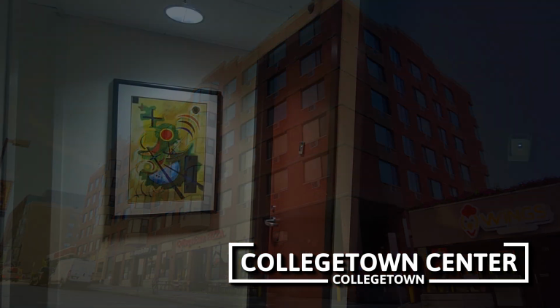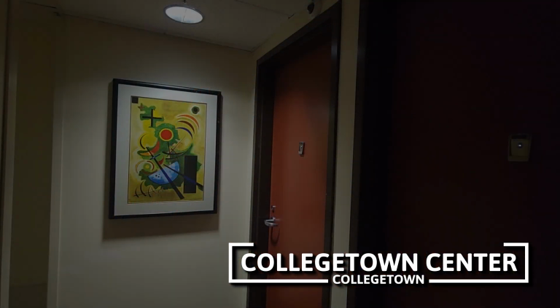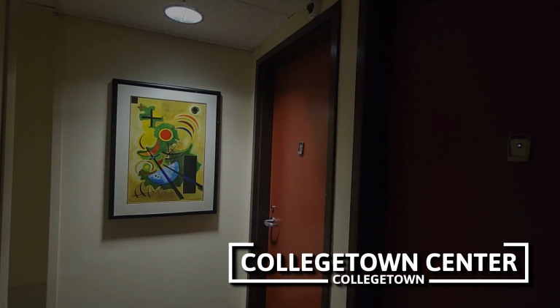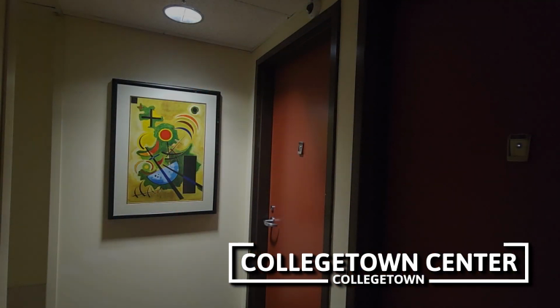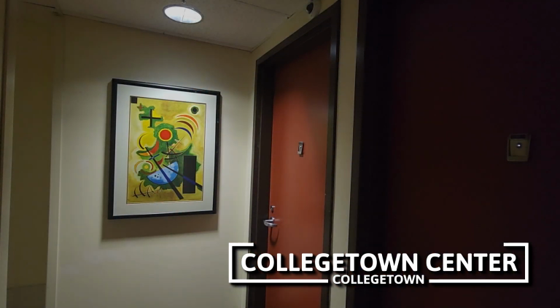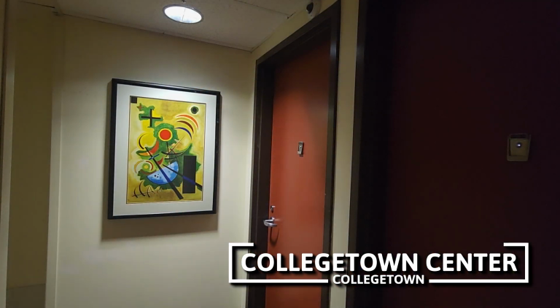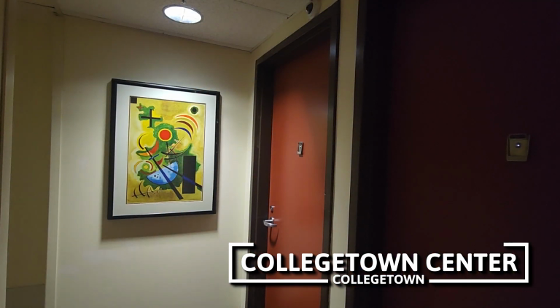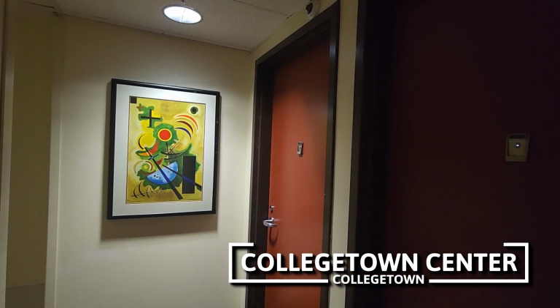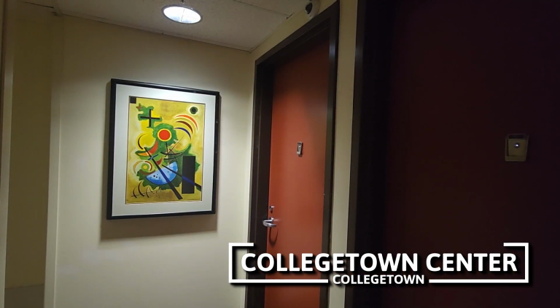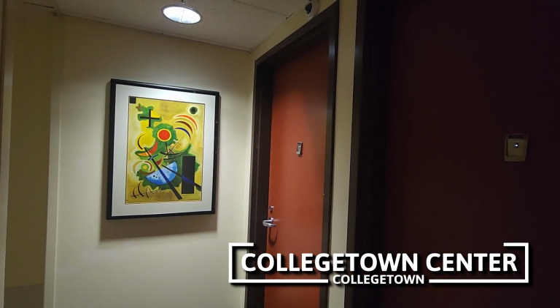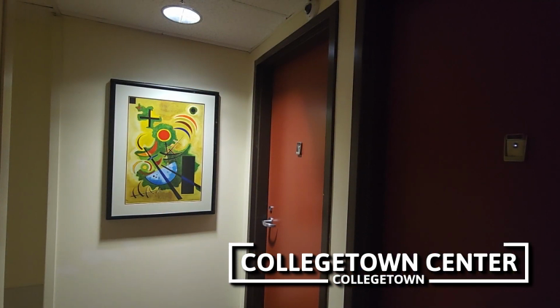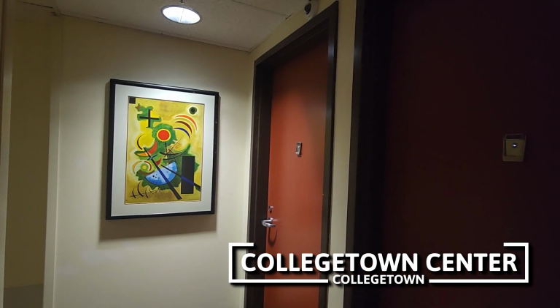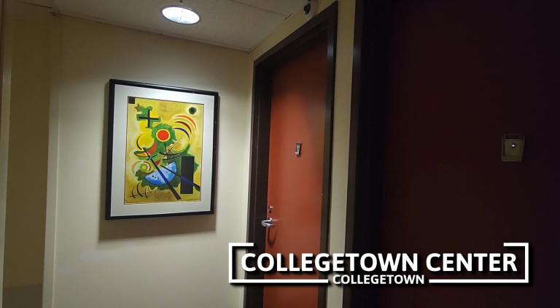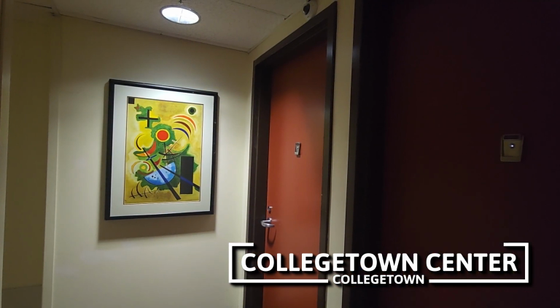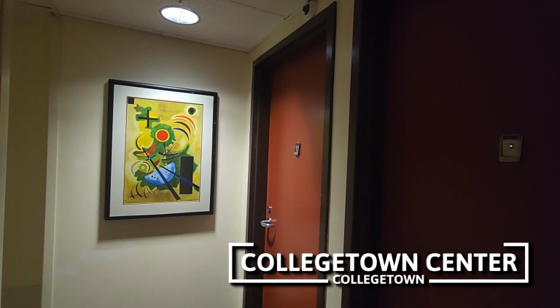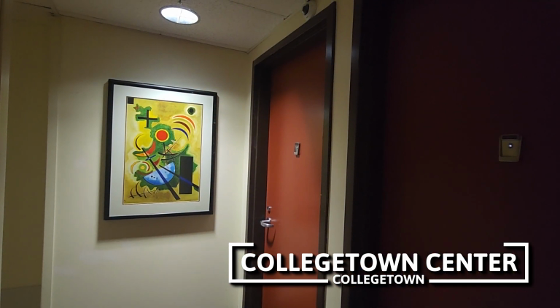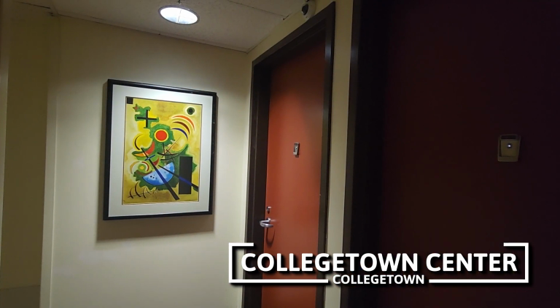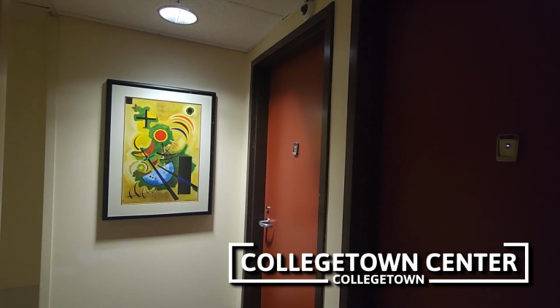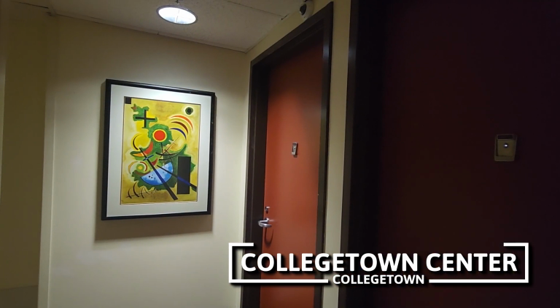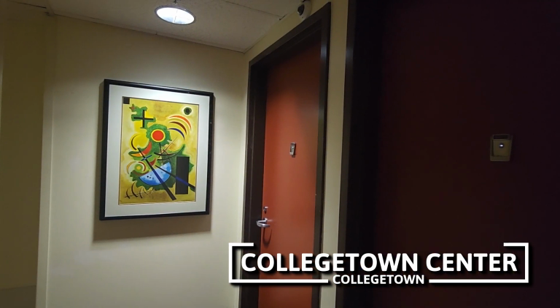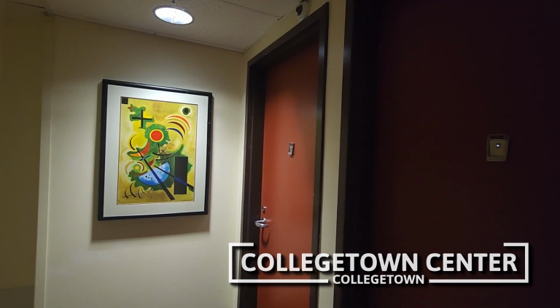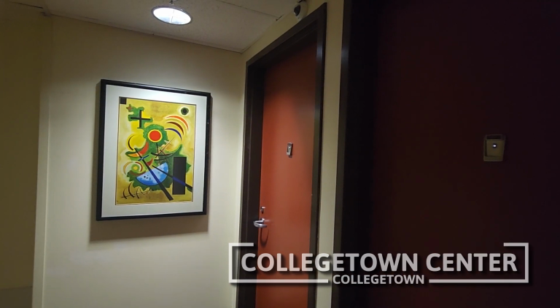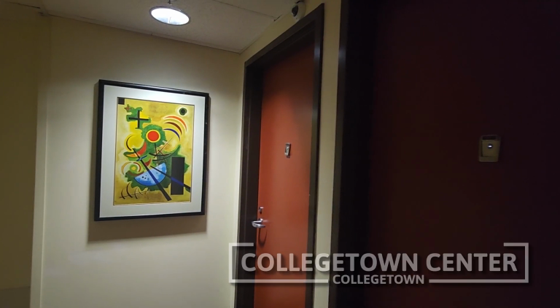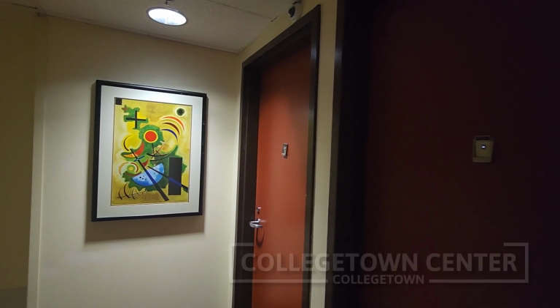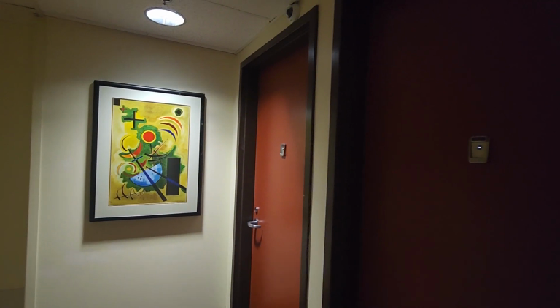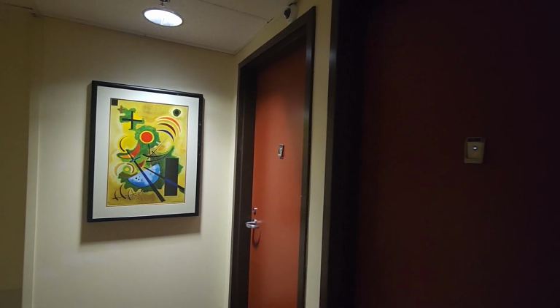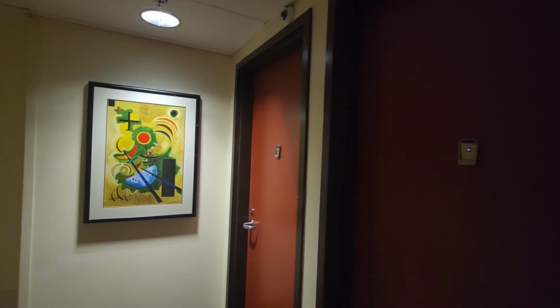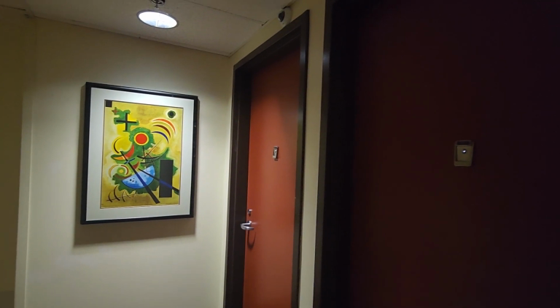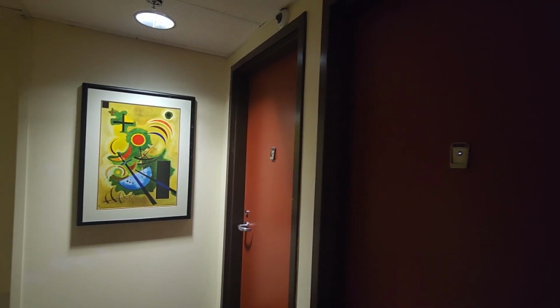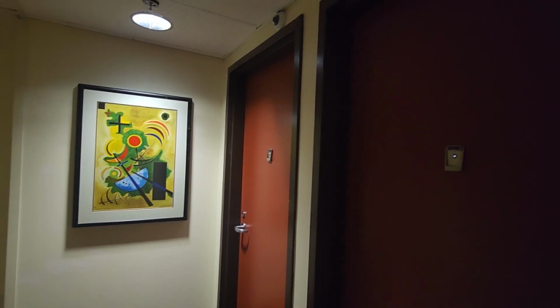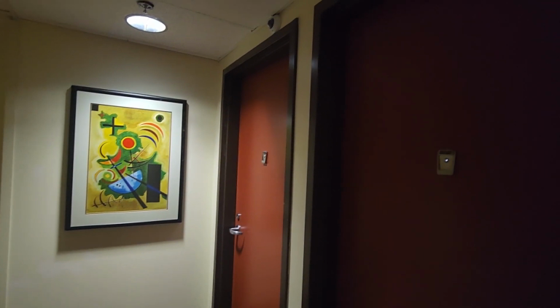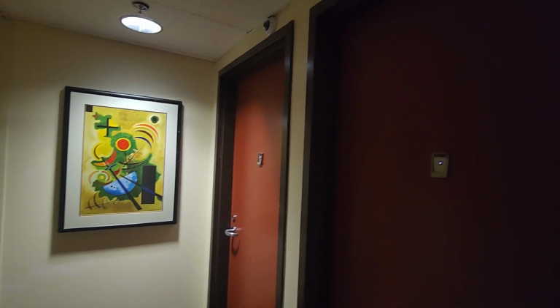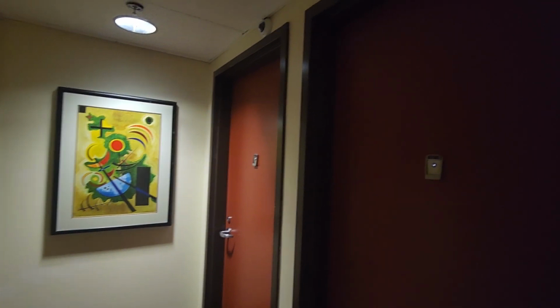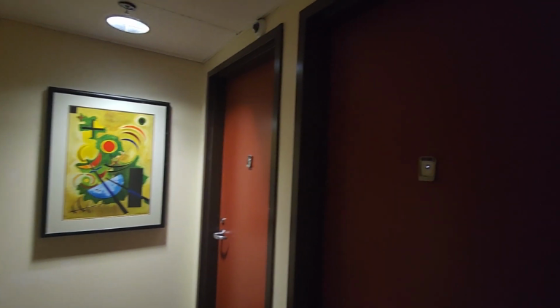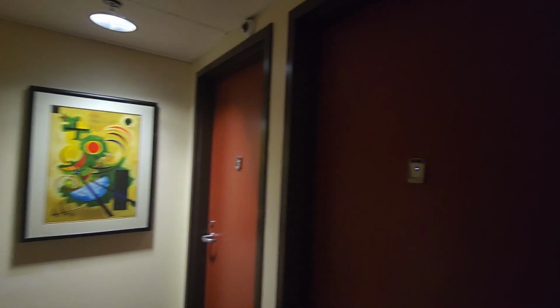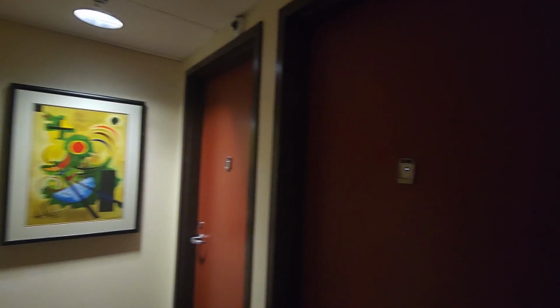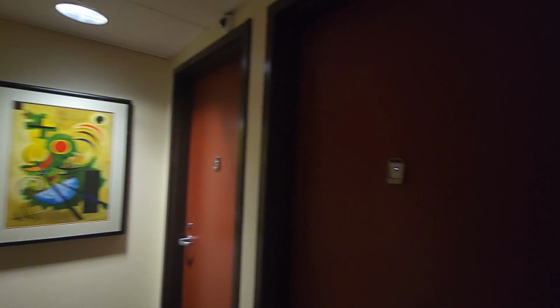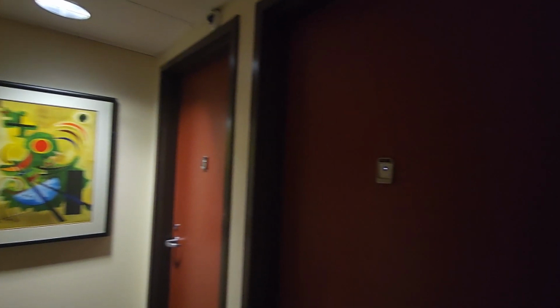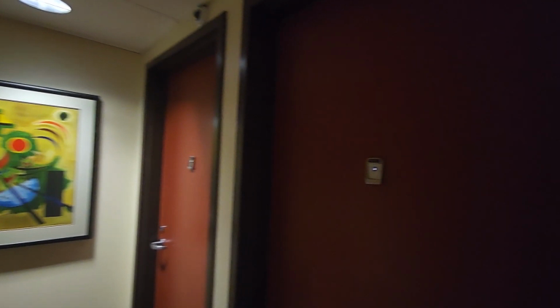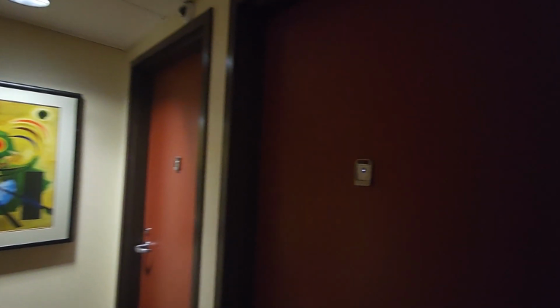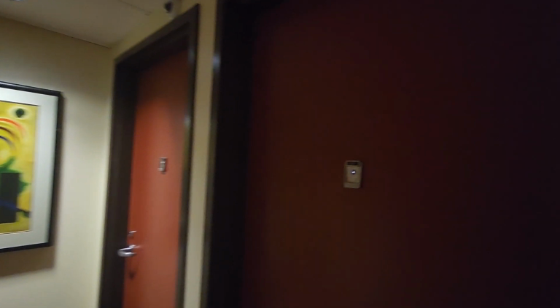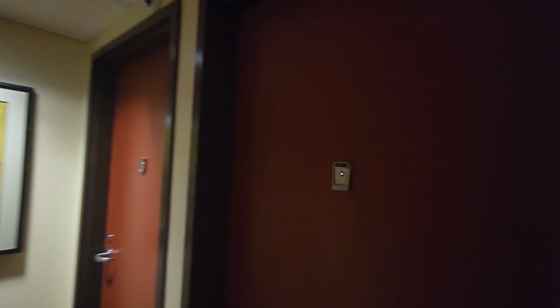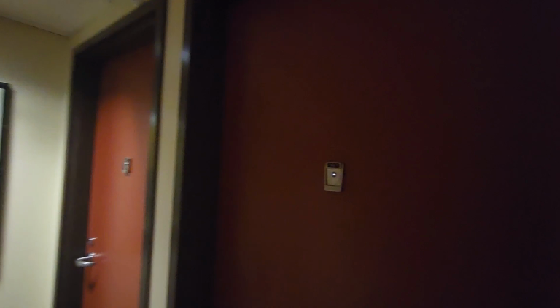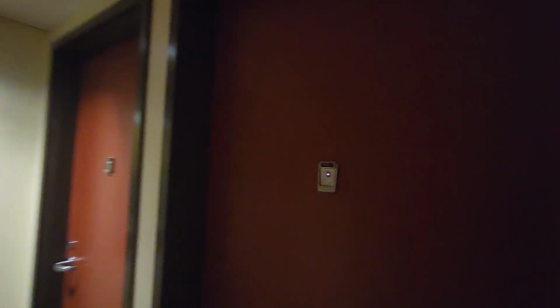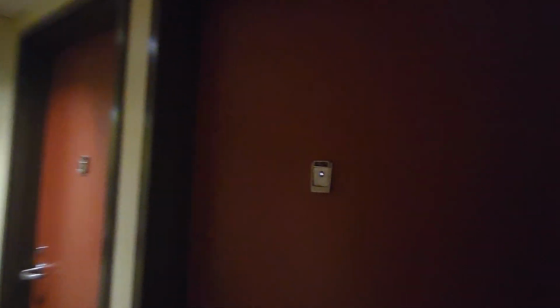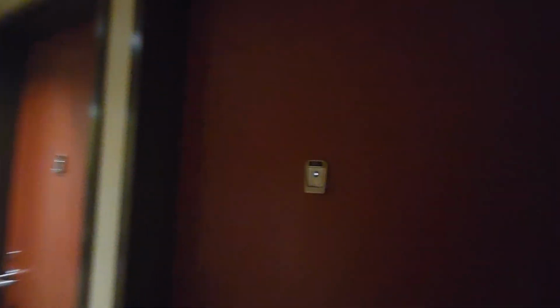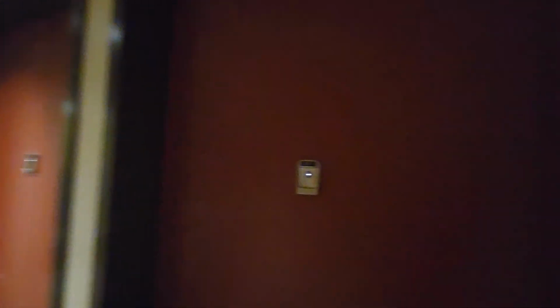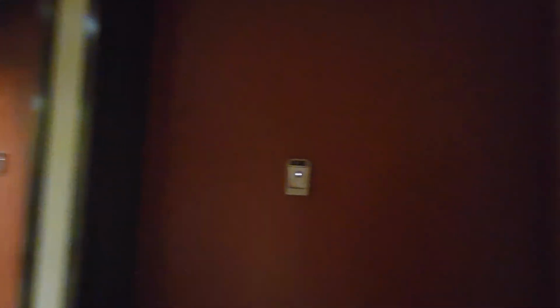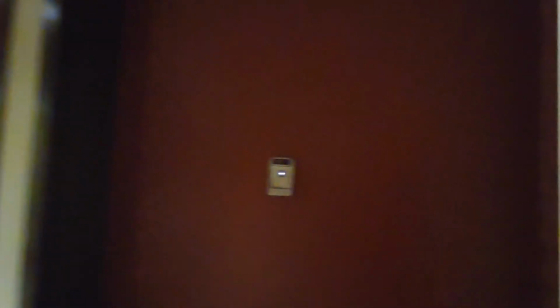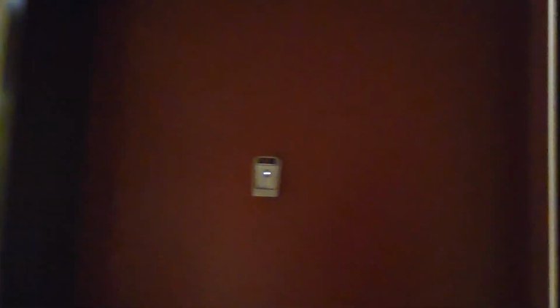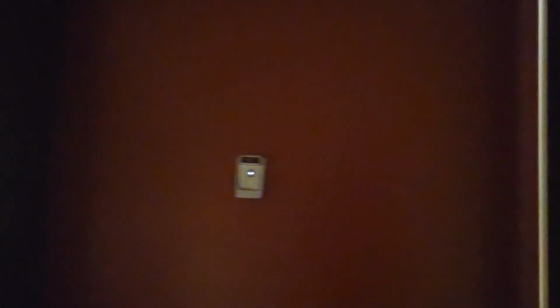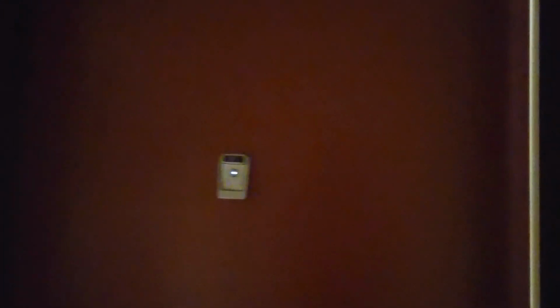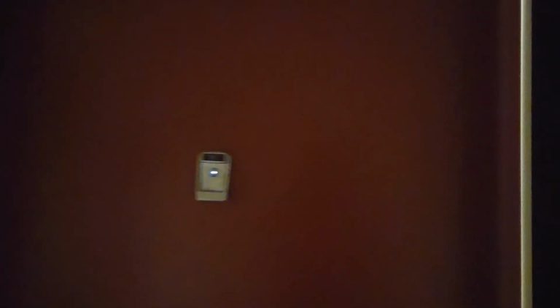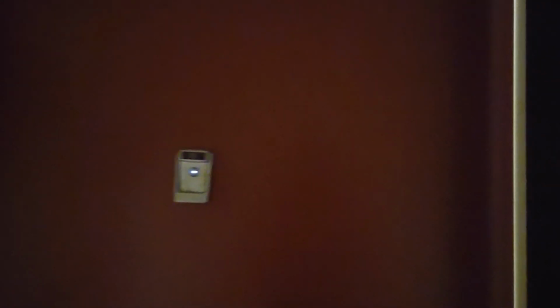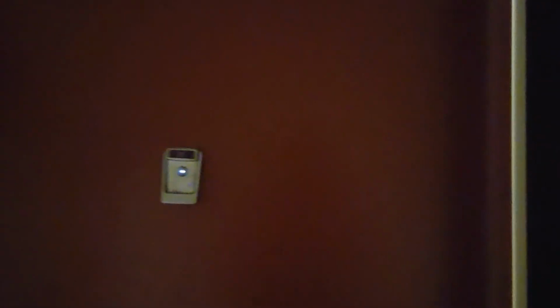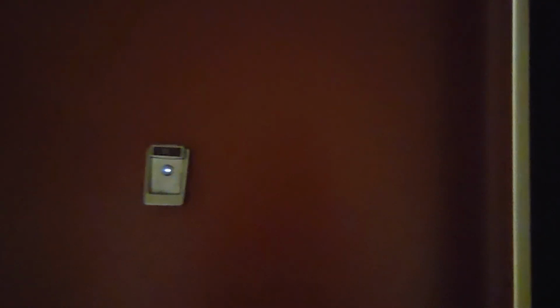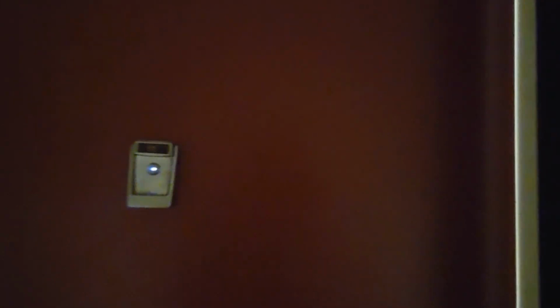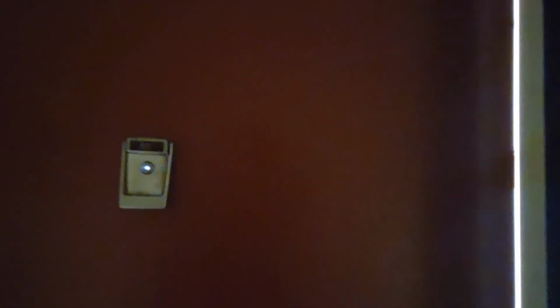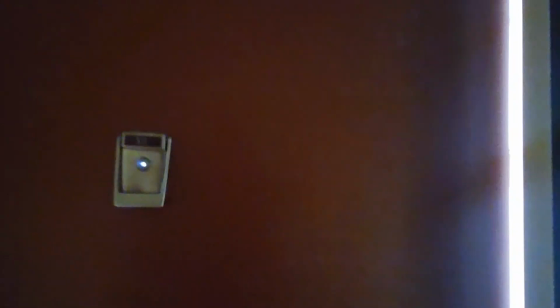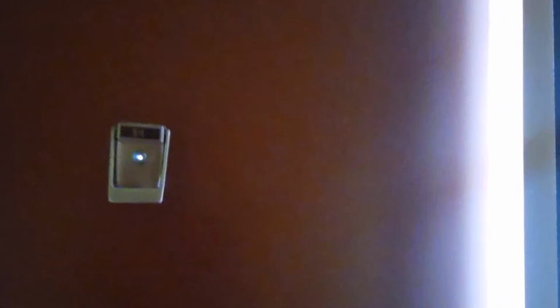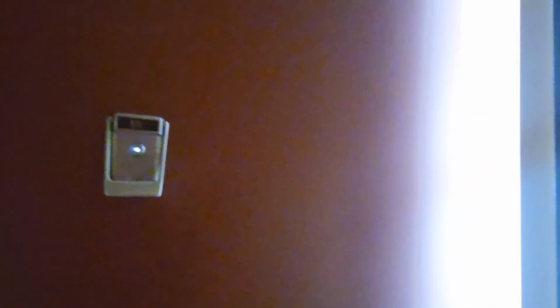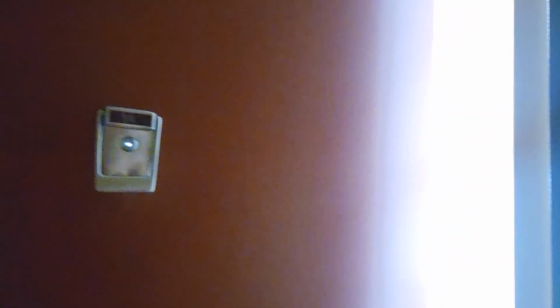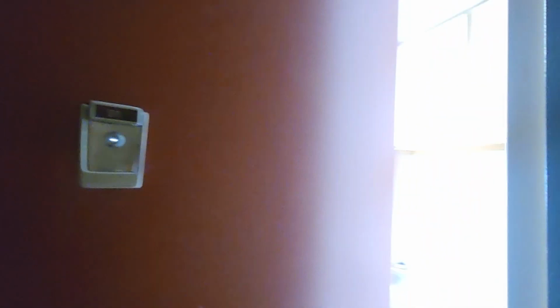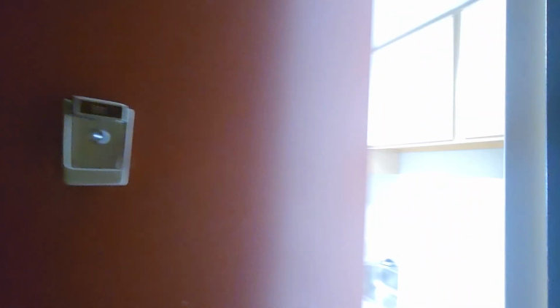We're here on the west end of the fifth floor of Calichon Center. We're going to take a look at studio apartment 511. Let's go on in.